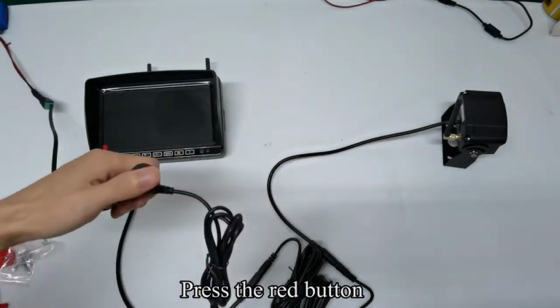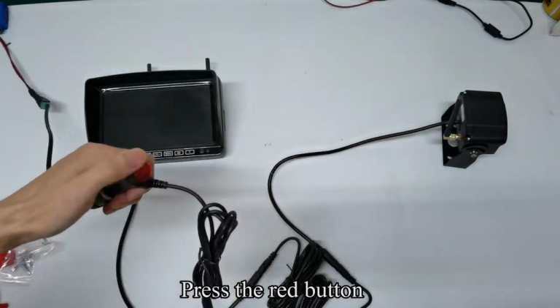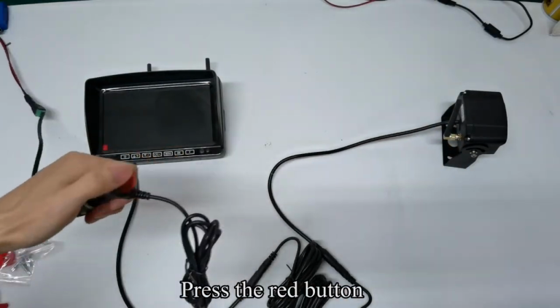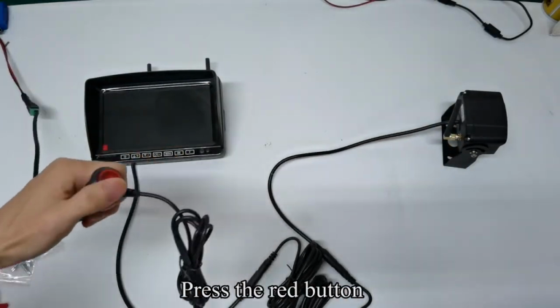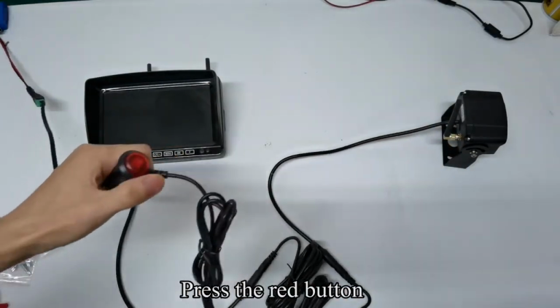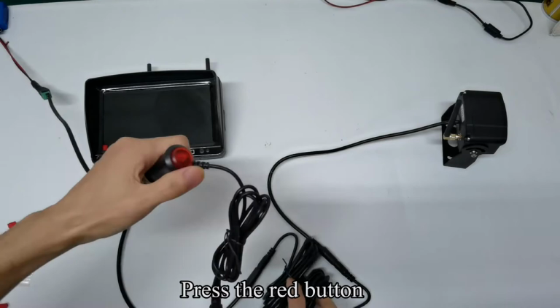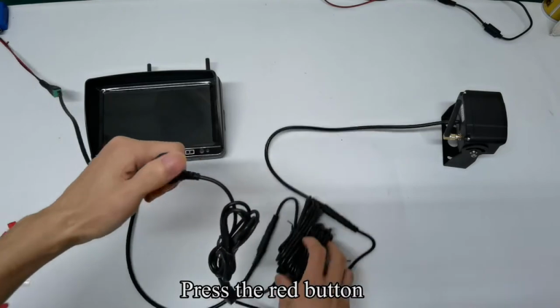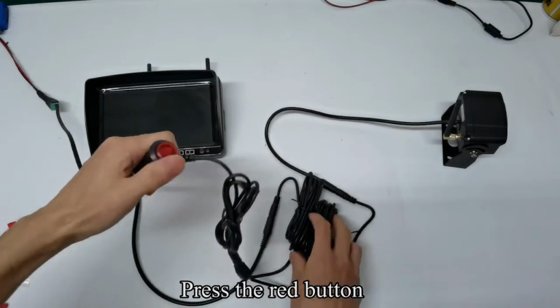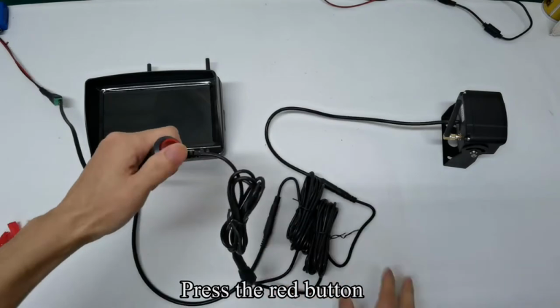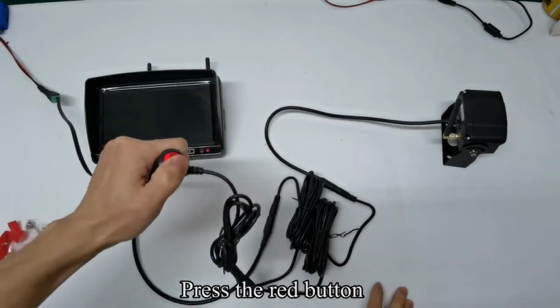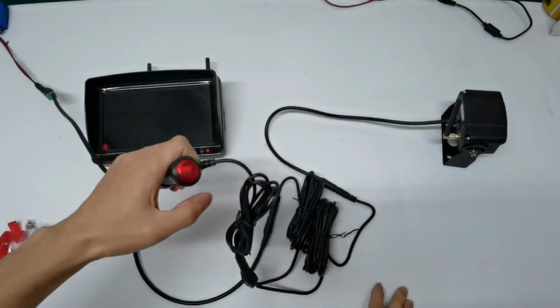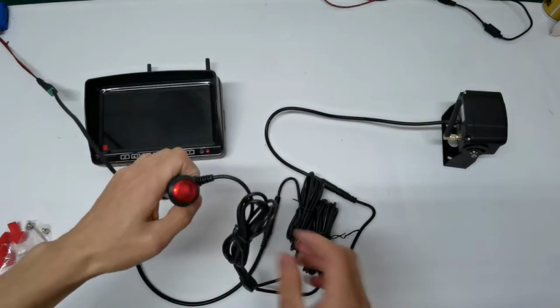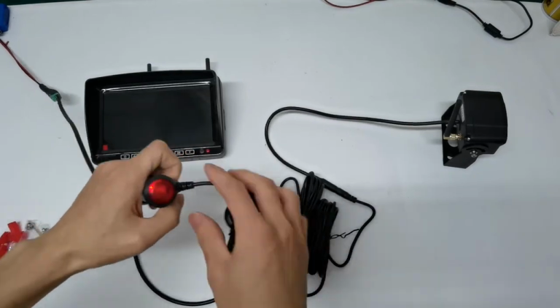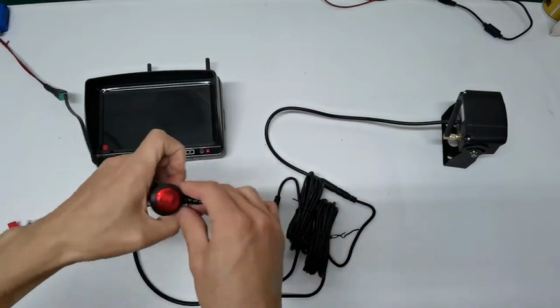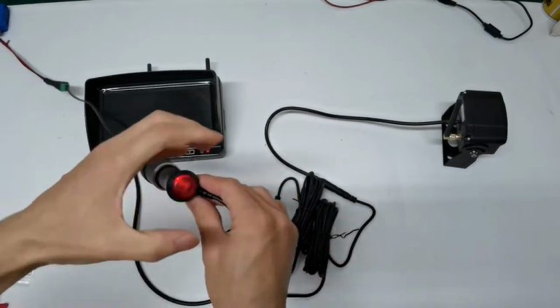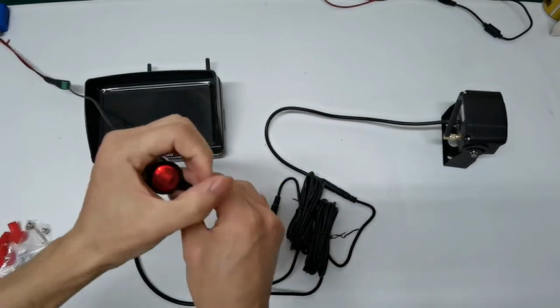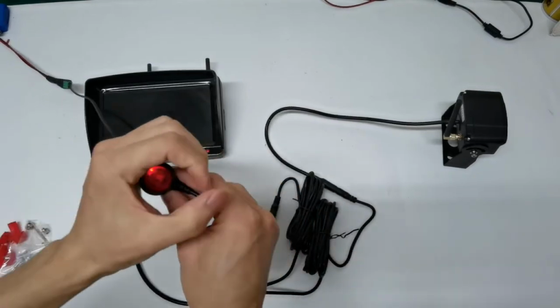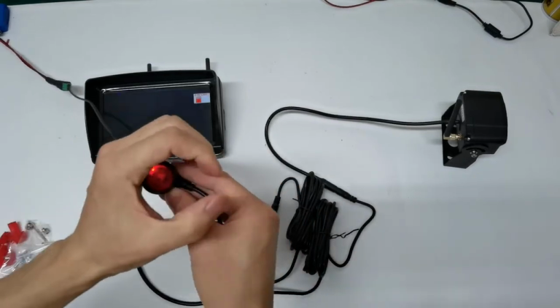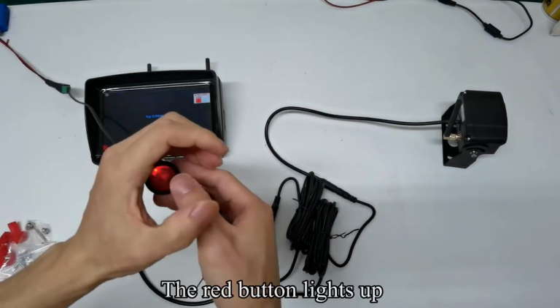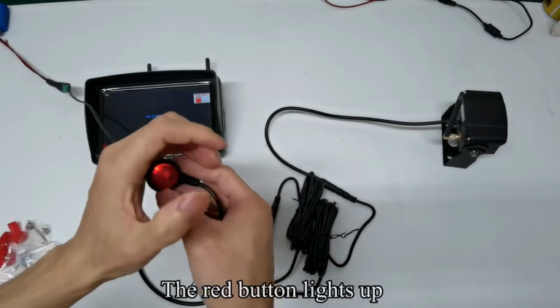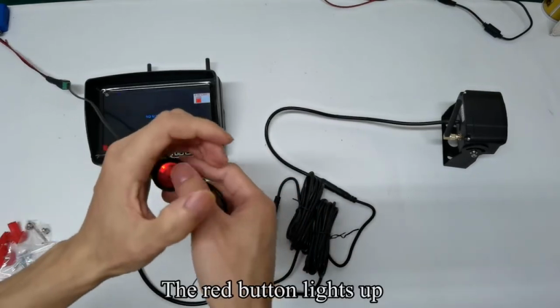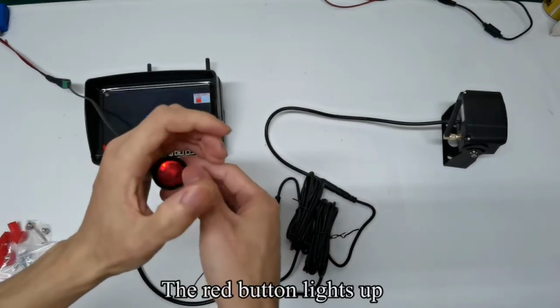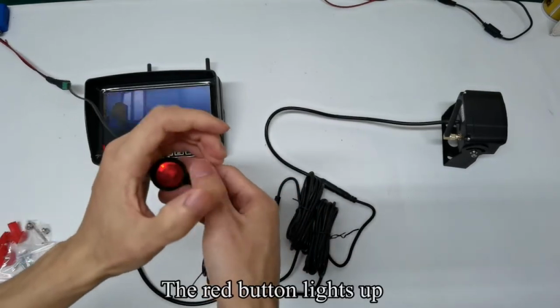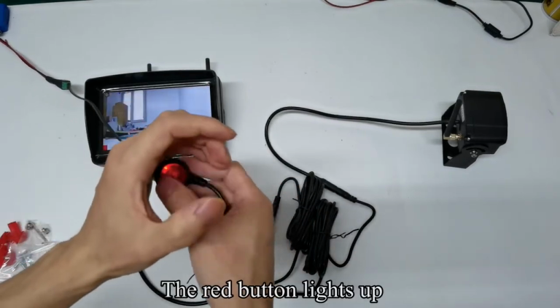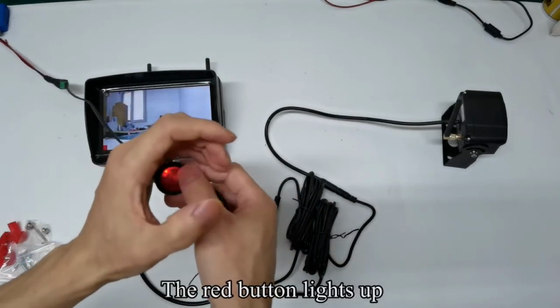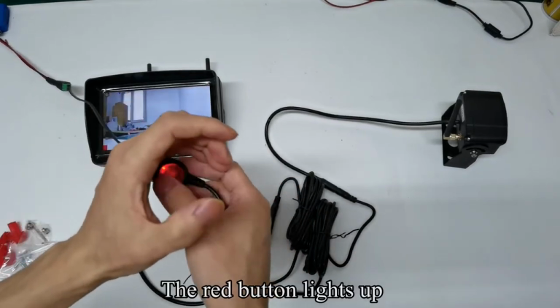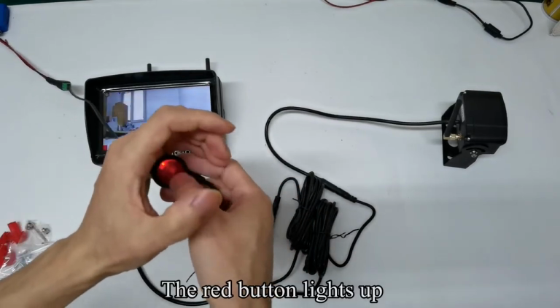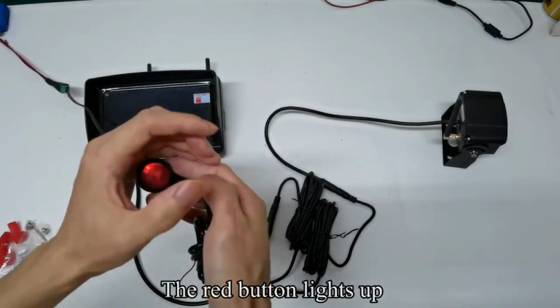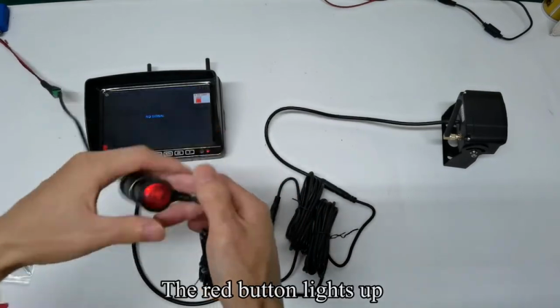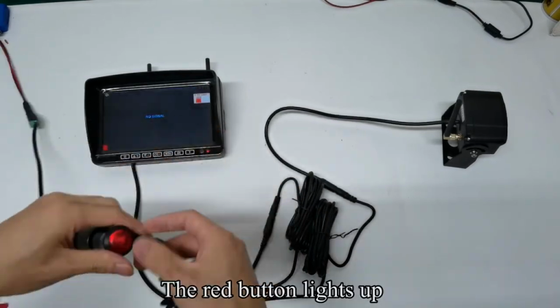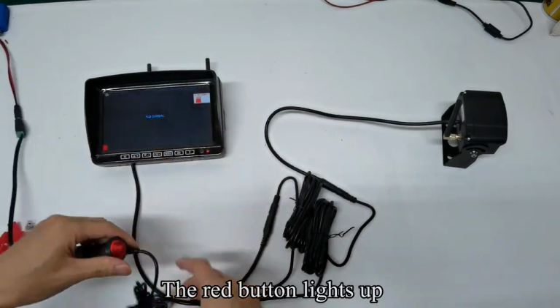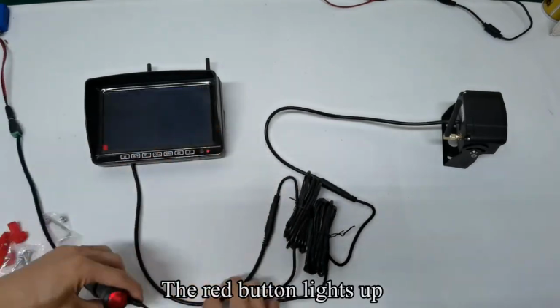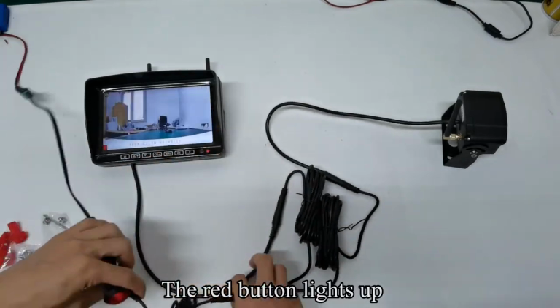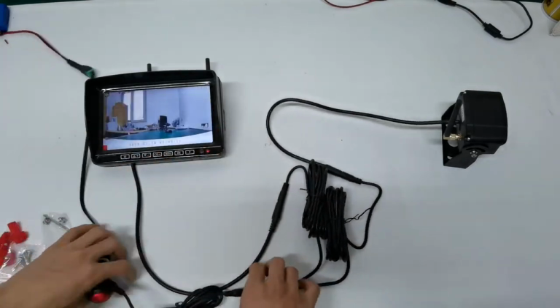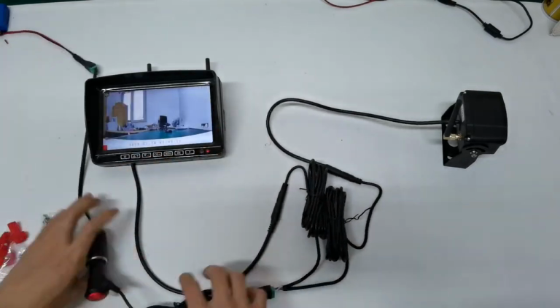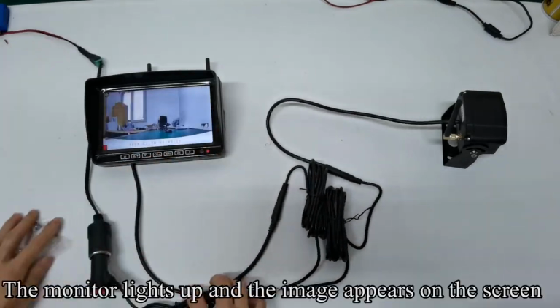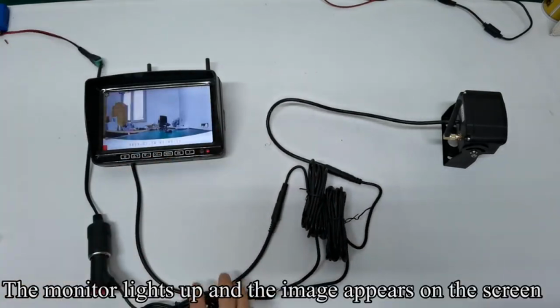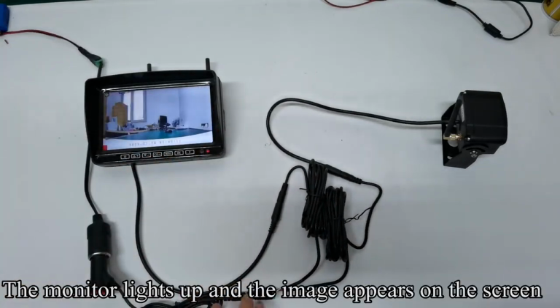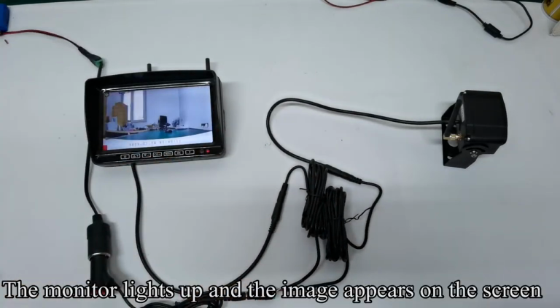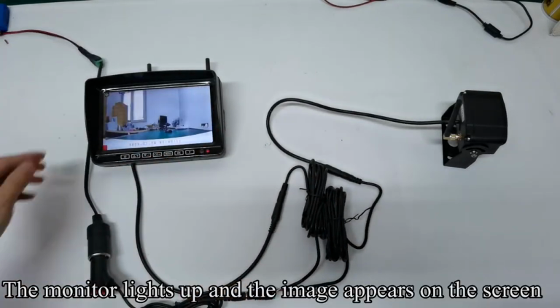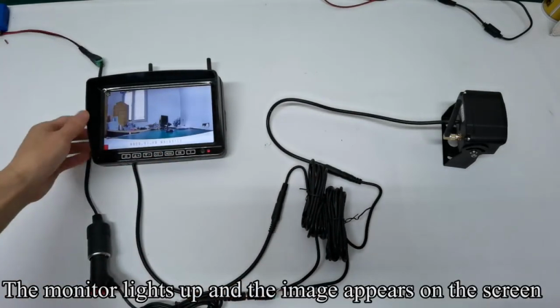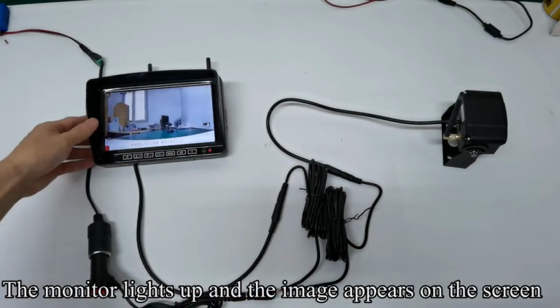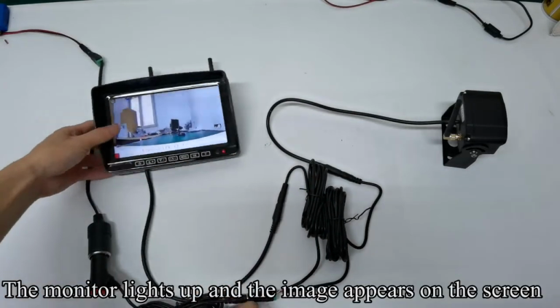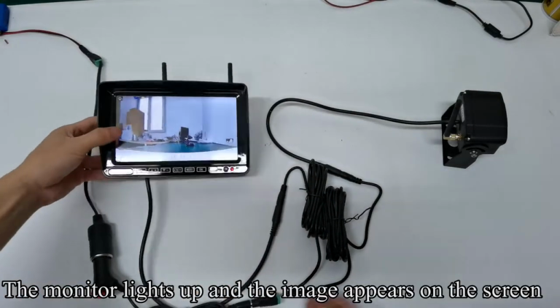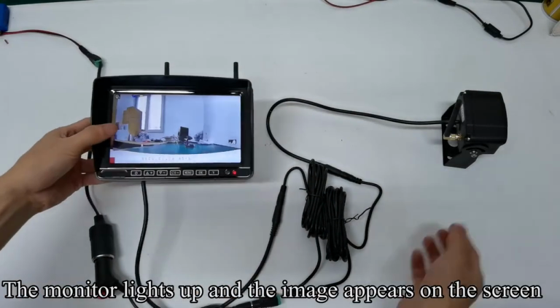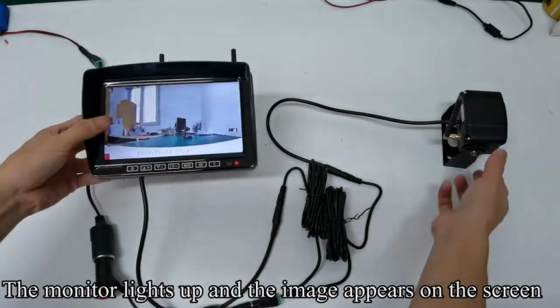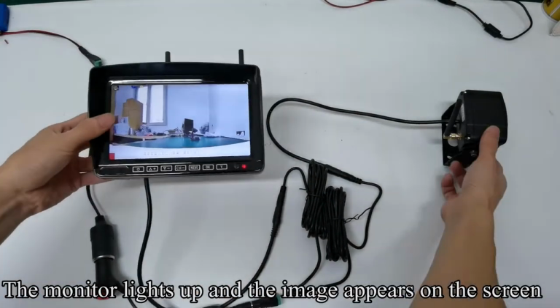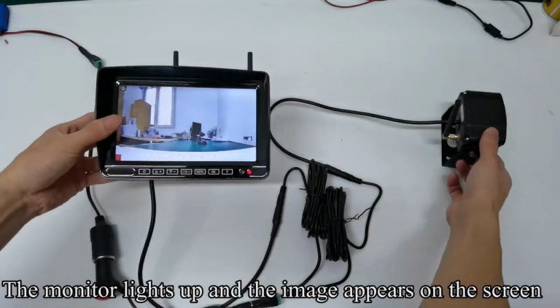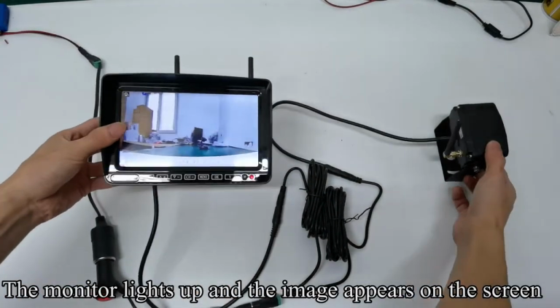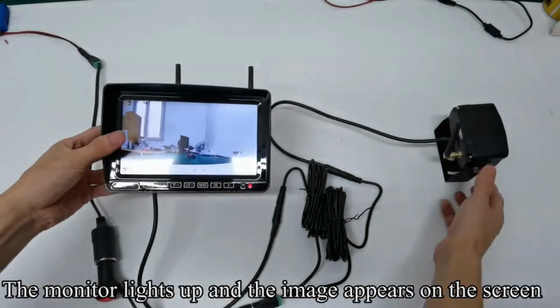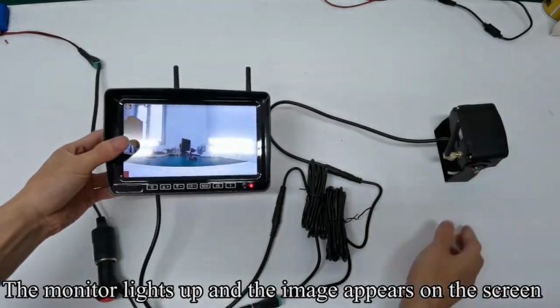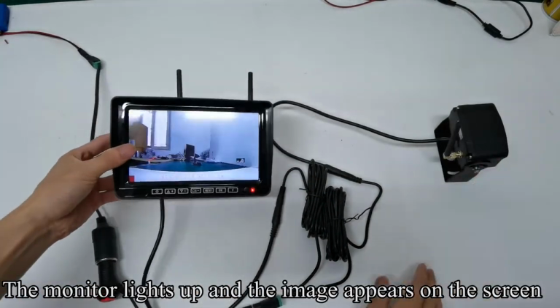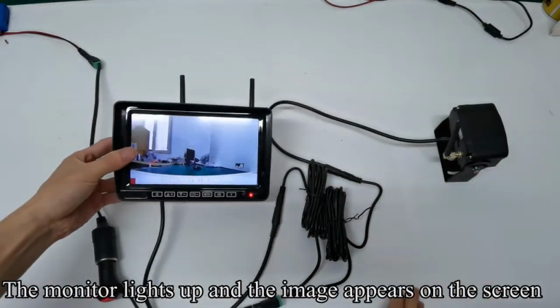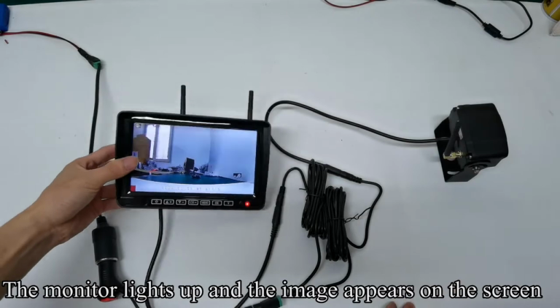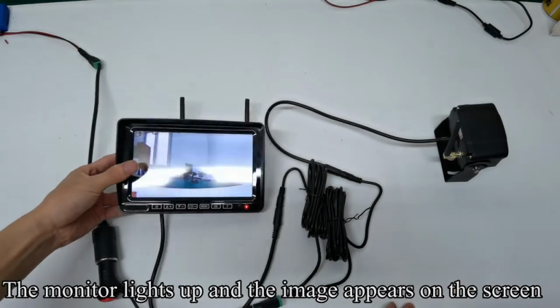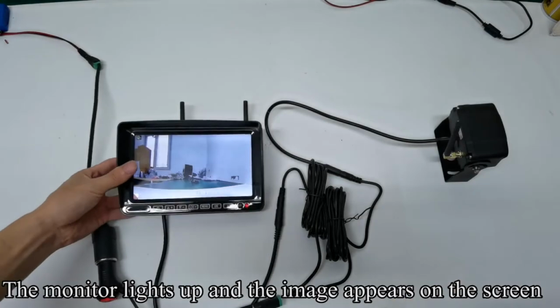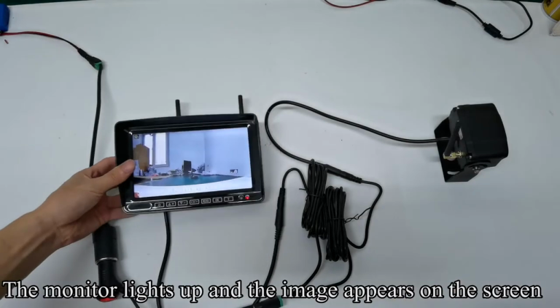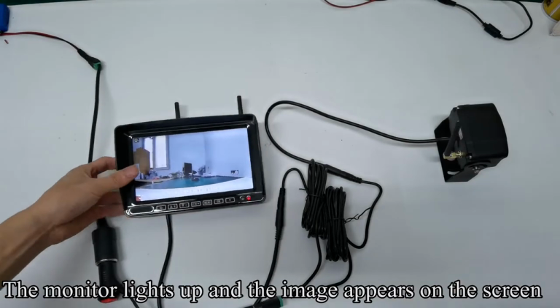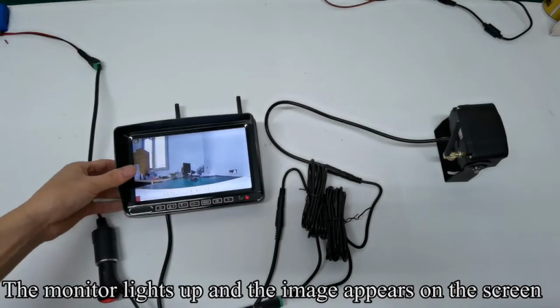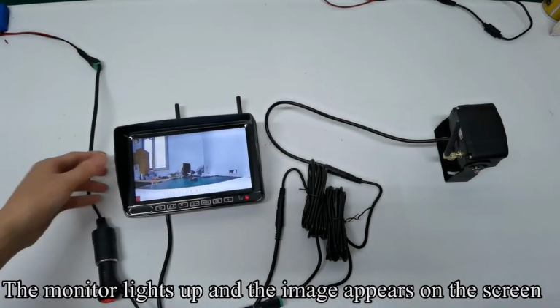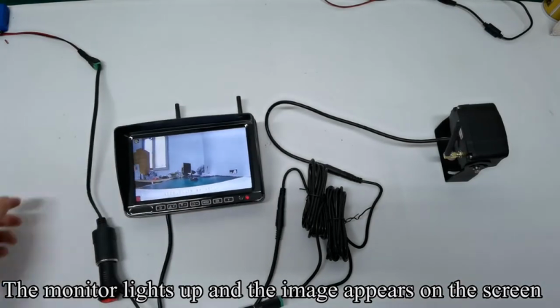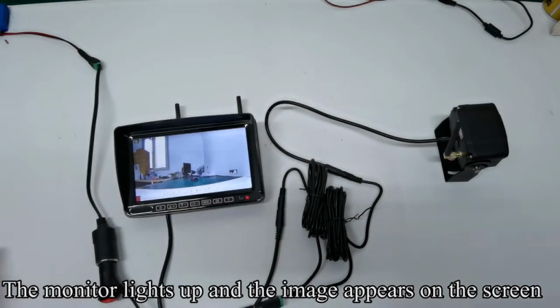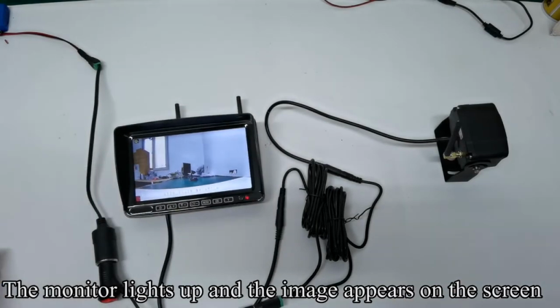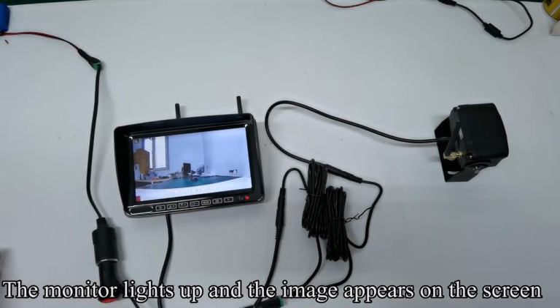Press the red button. The red button lights up. The monitor lights up and the image appears on the screen.